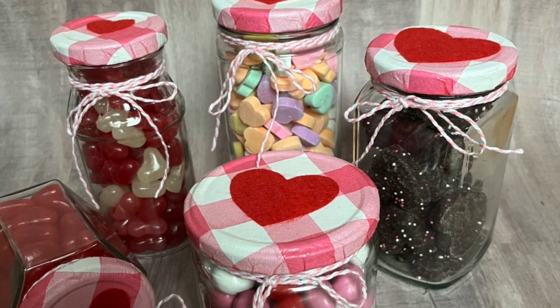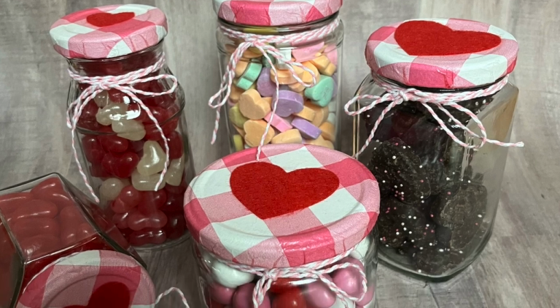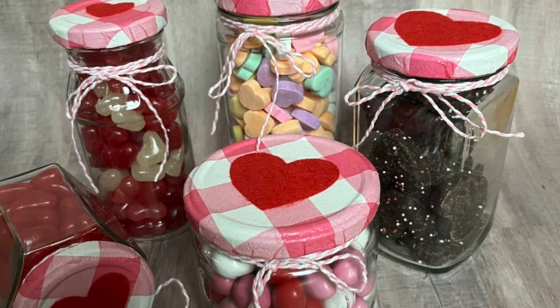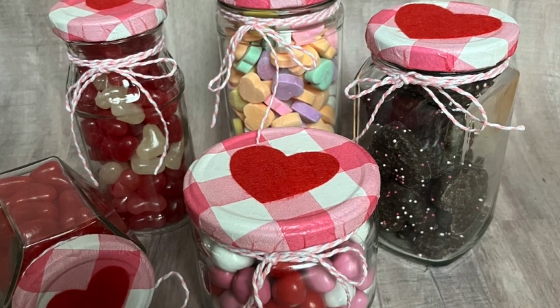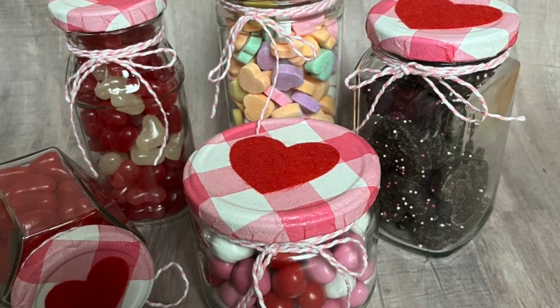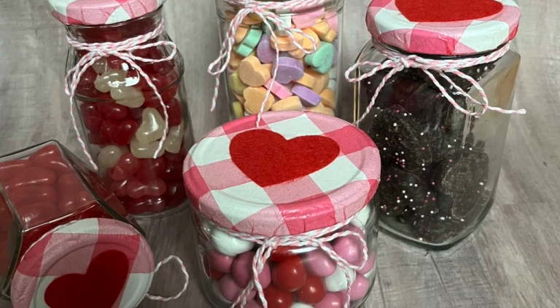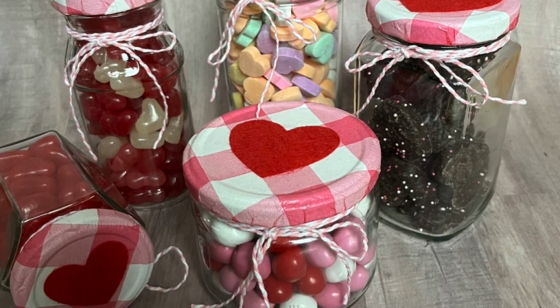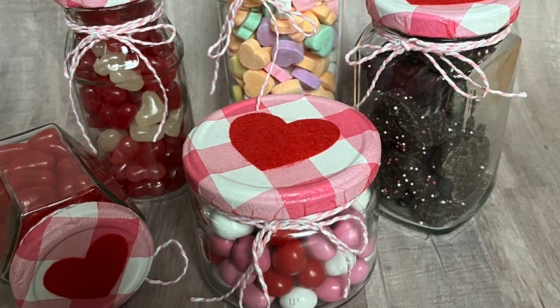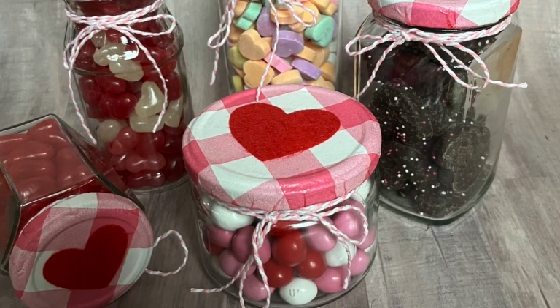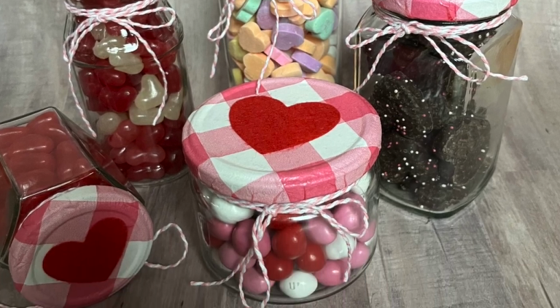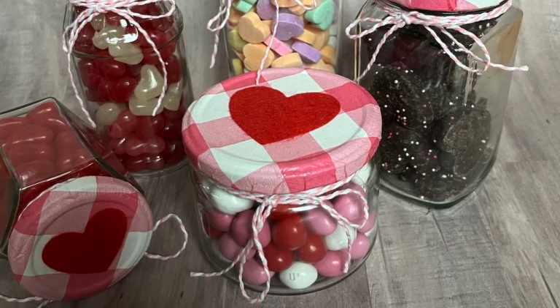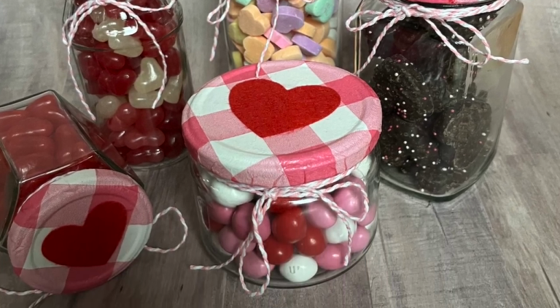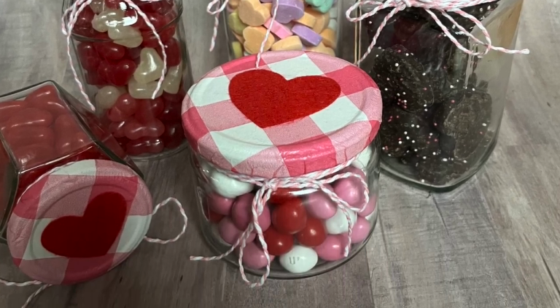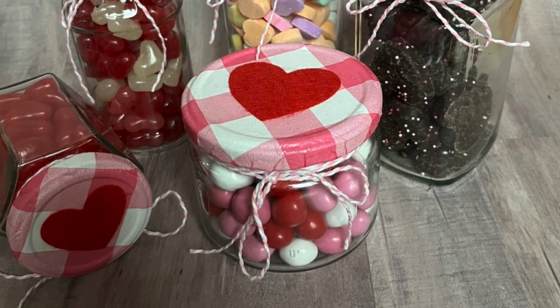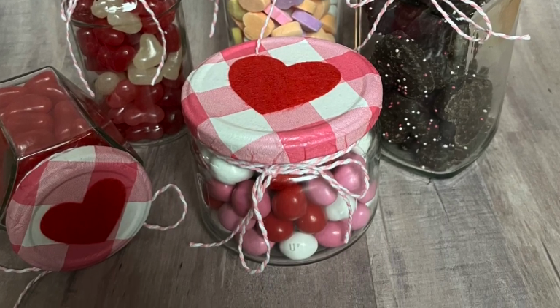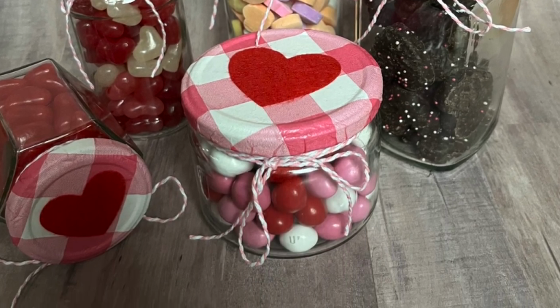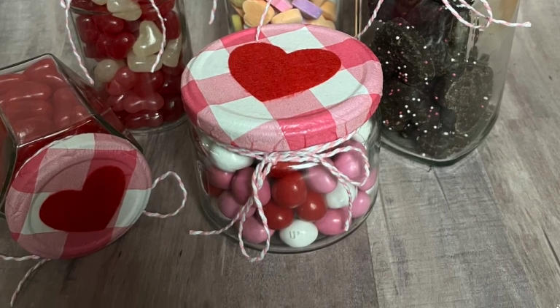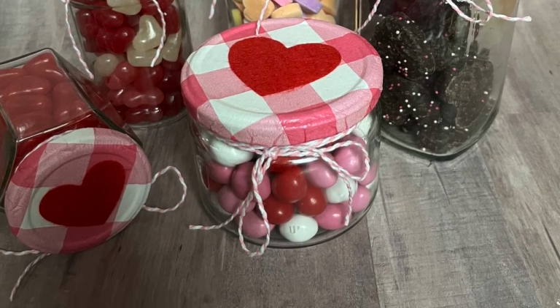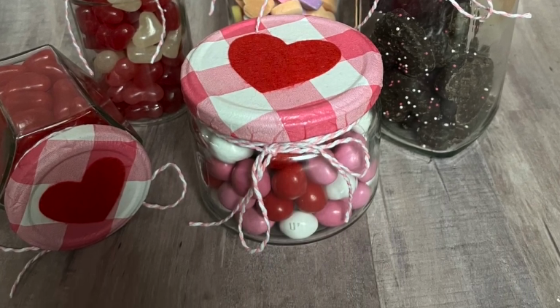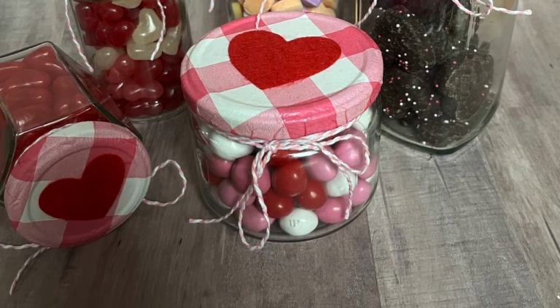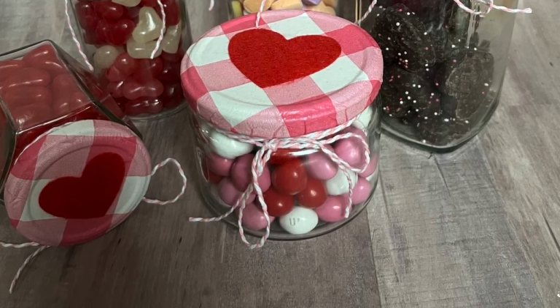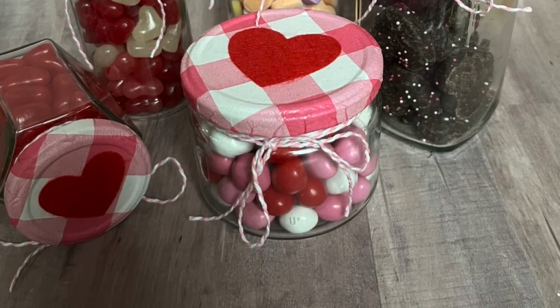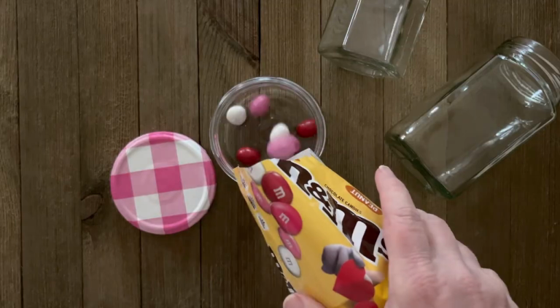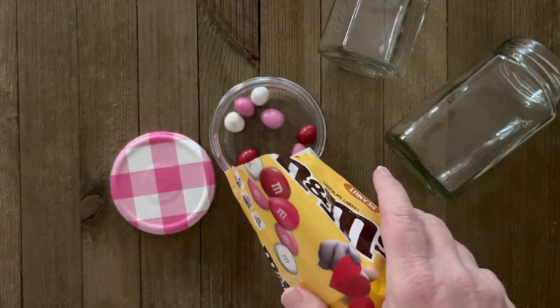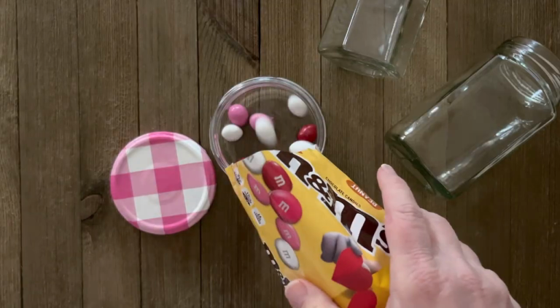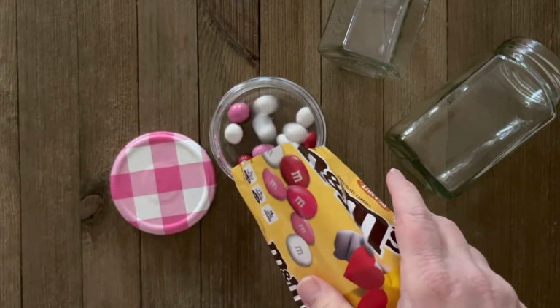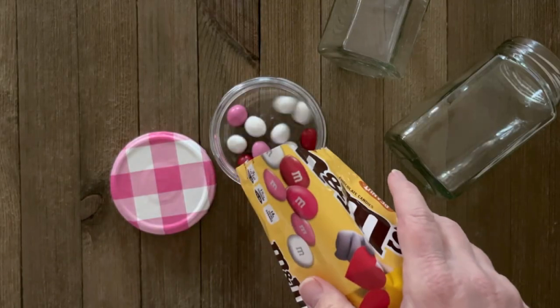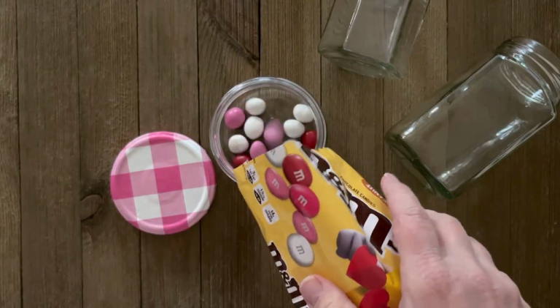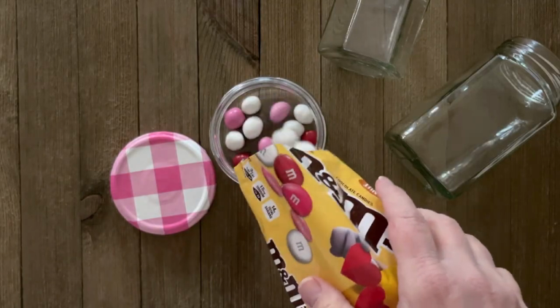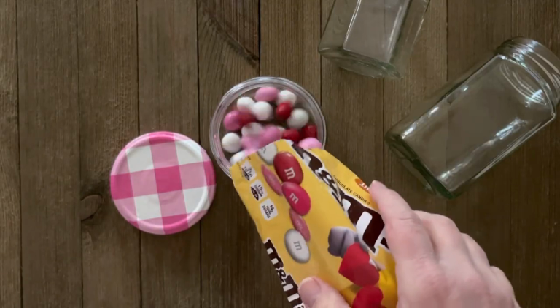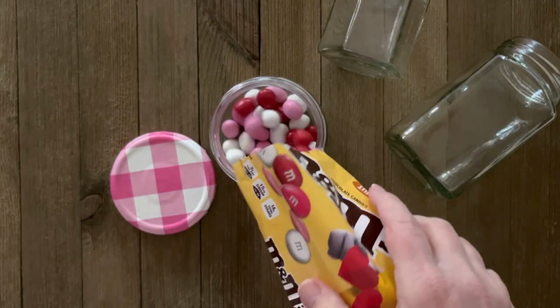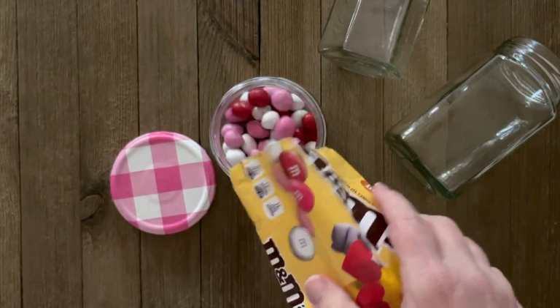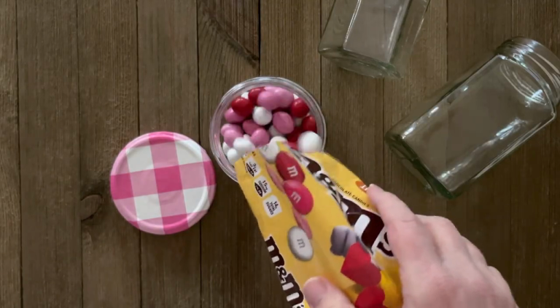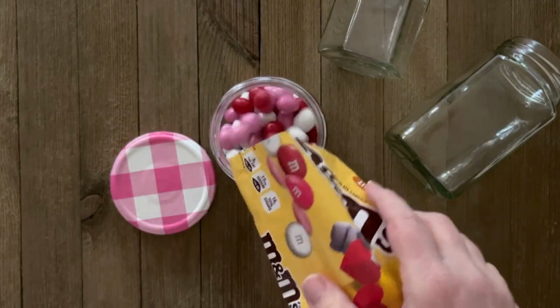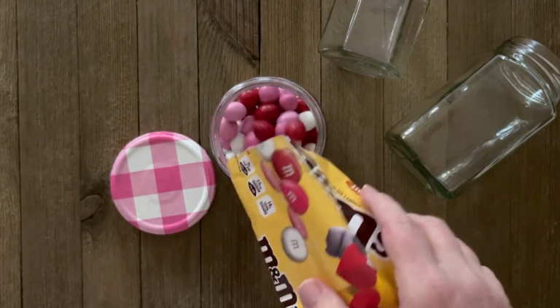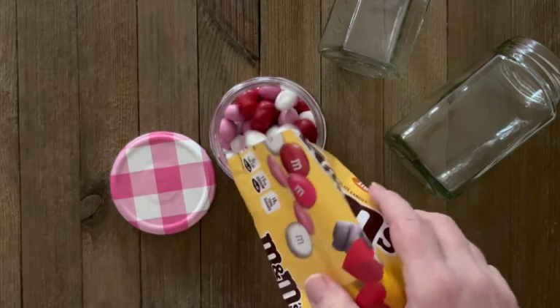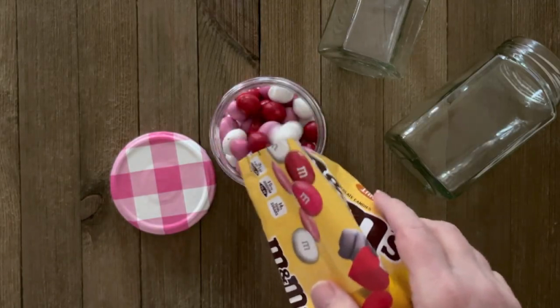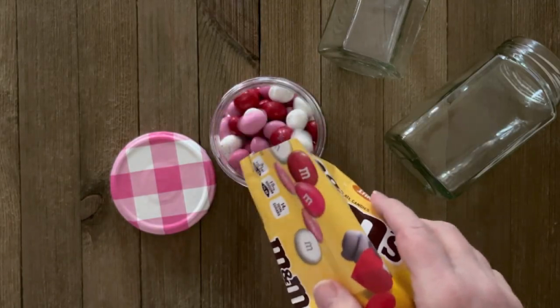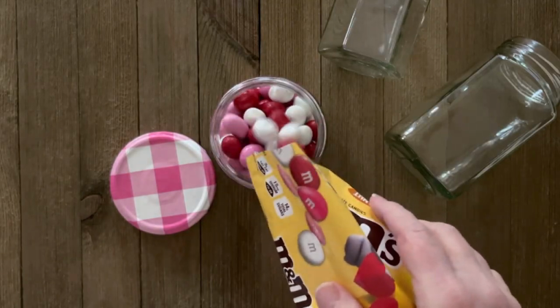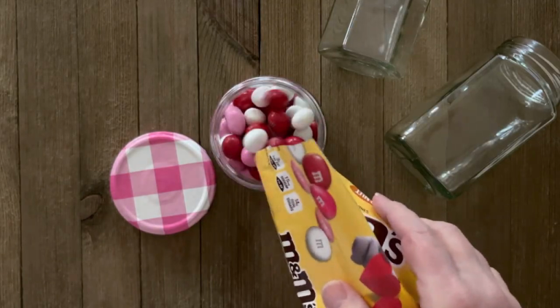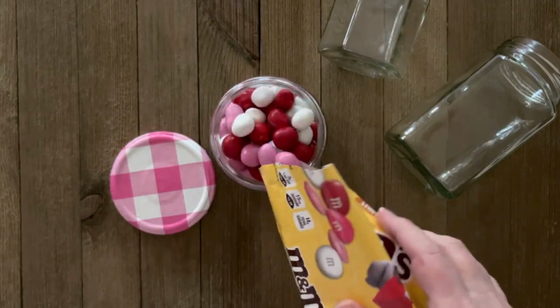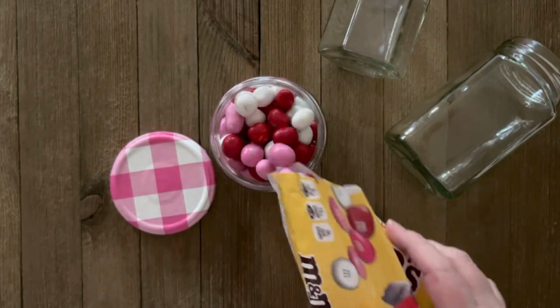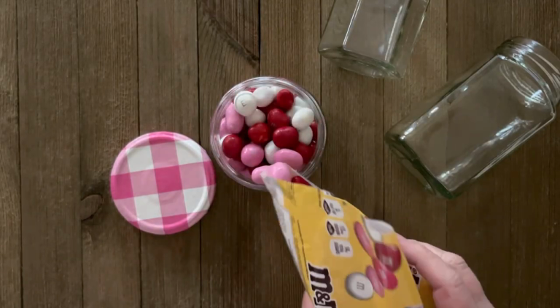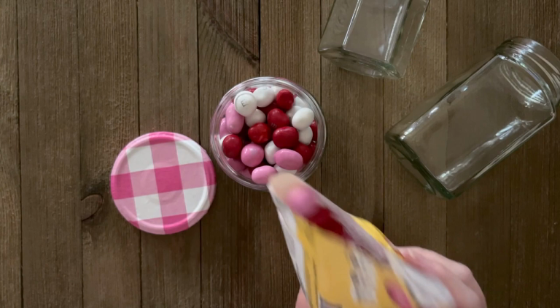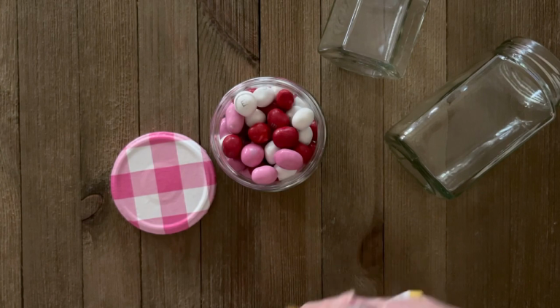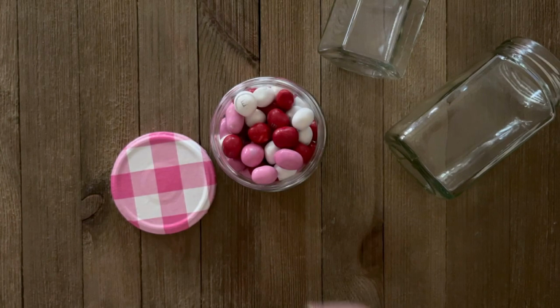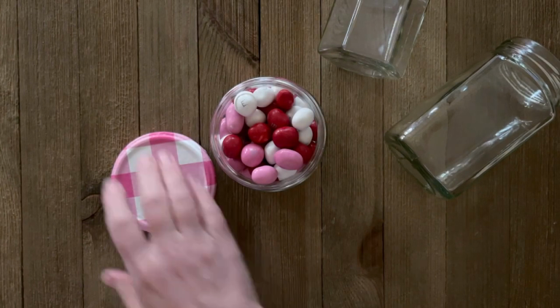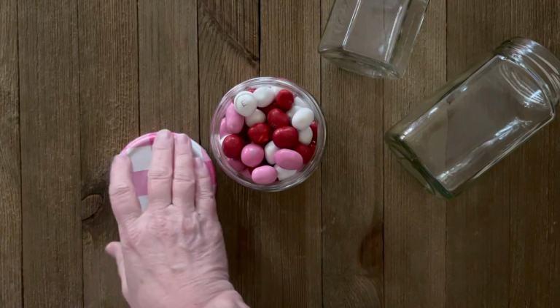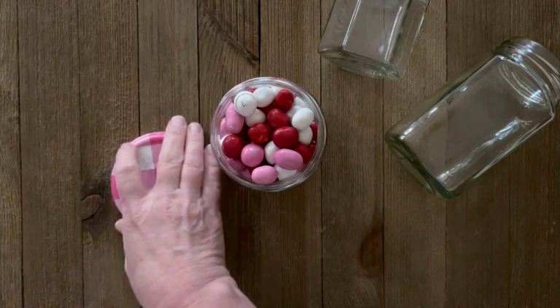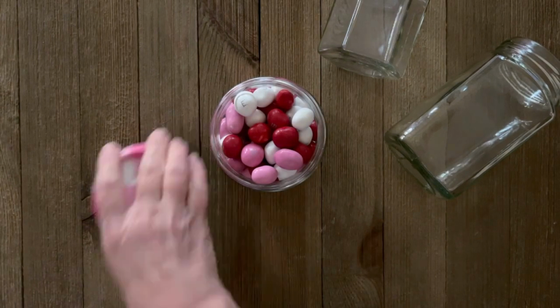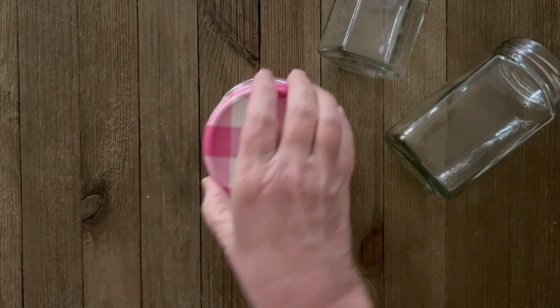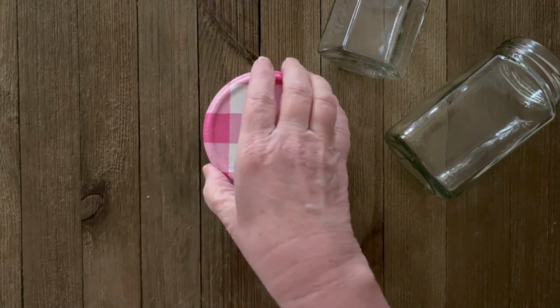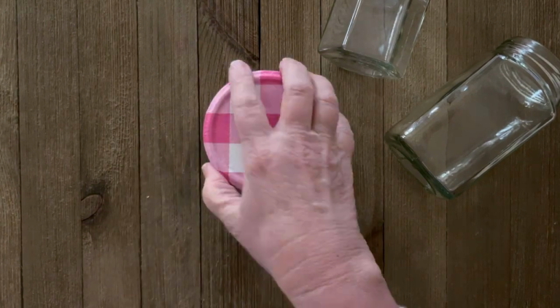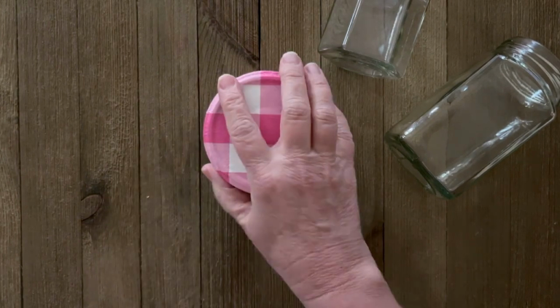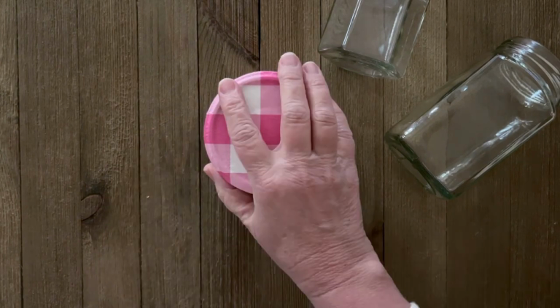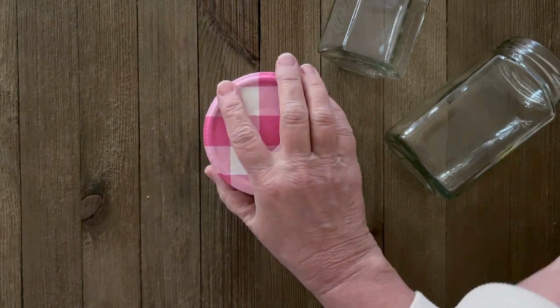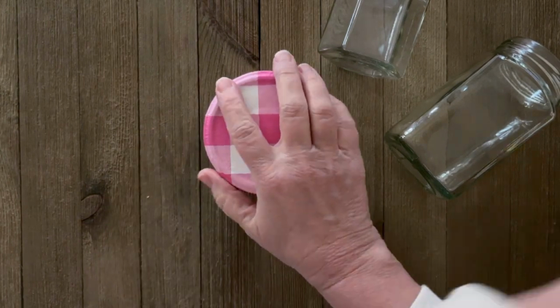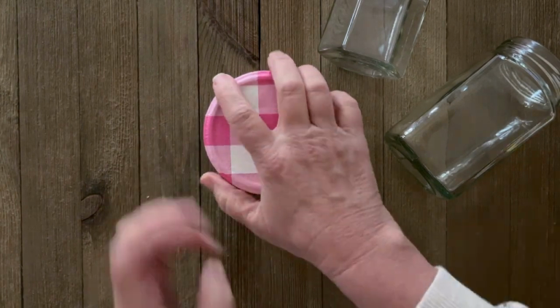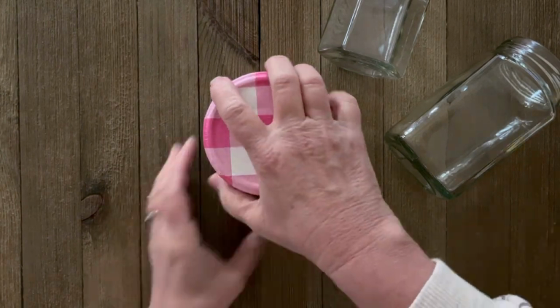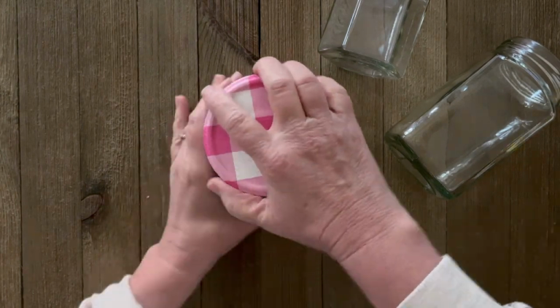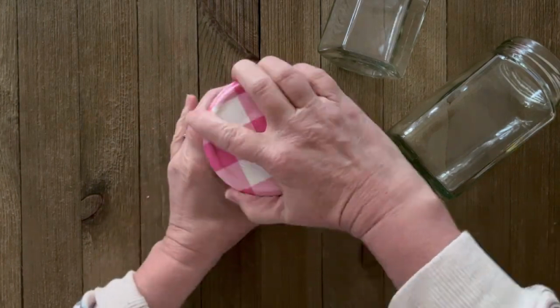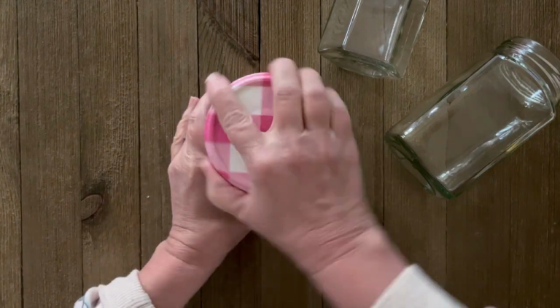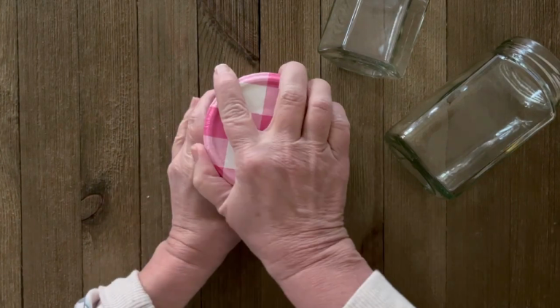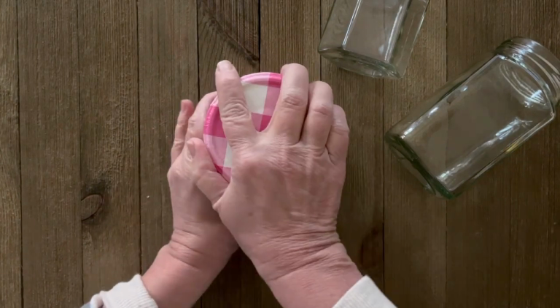Then you can top coat the whole thing with a thin coat of Mod Podge, and that will just help seal it down. Now's the fun part — let's go ahead and fill these jars with all sorts of Valentine candy treats!